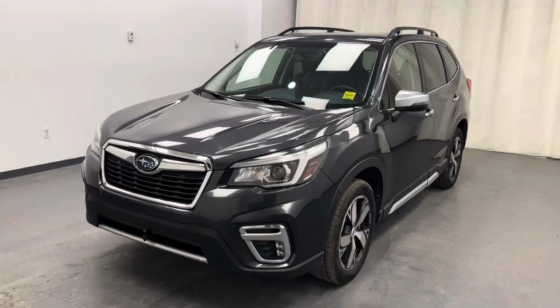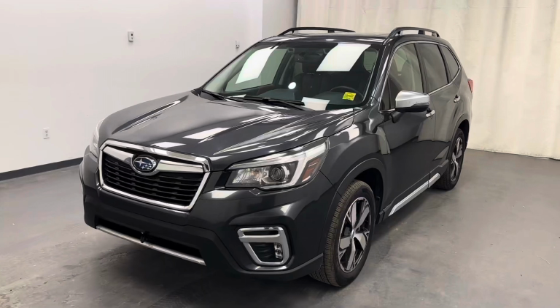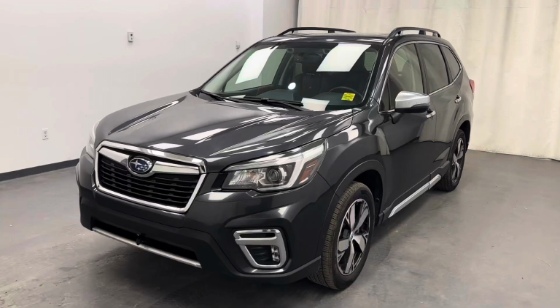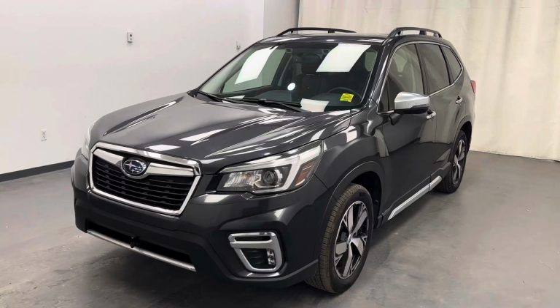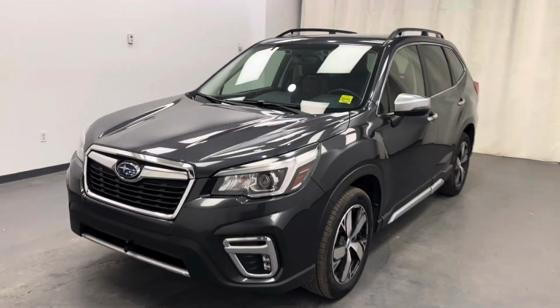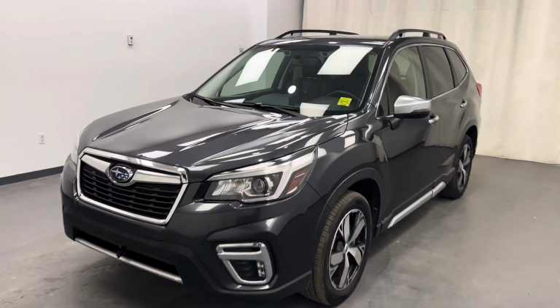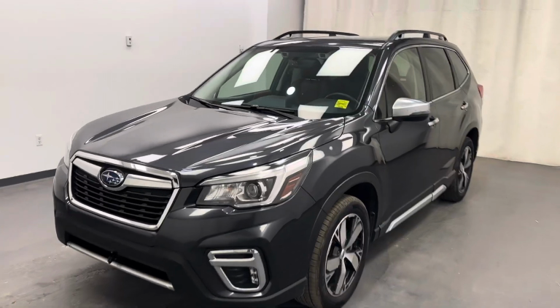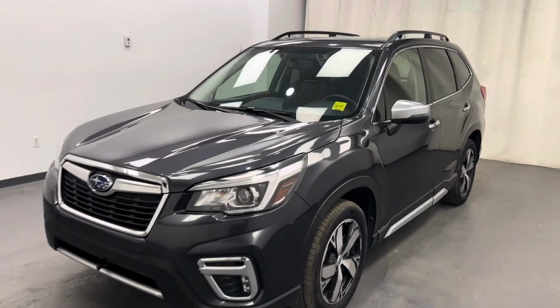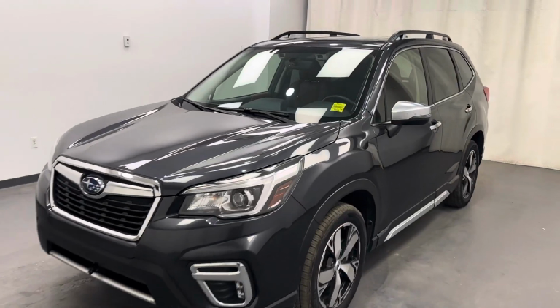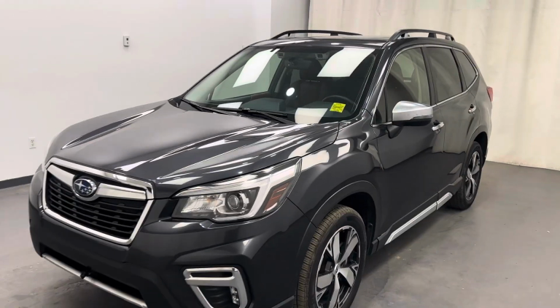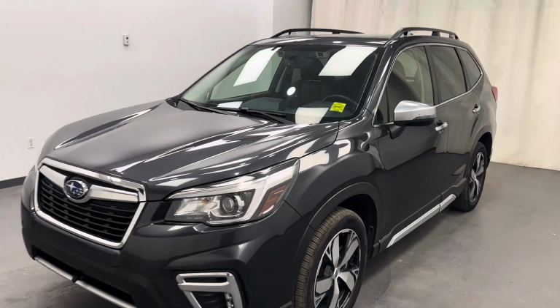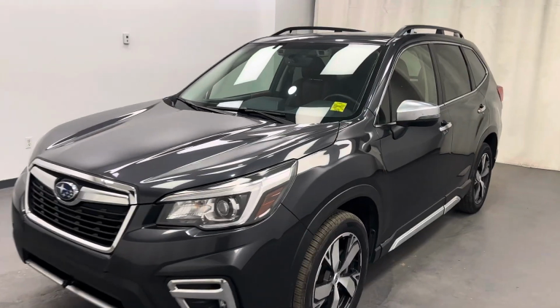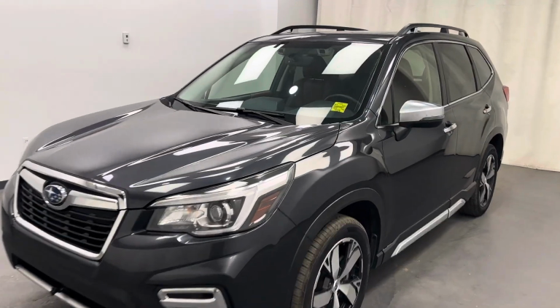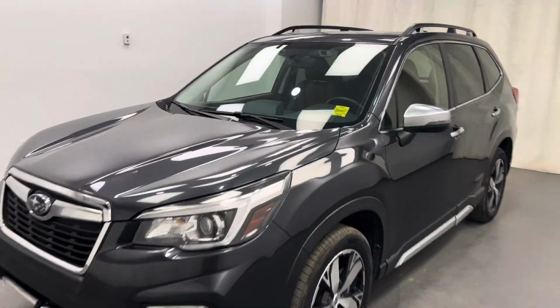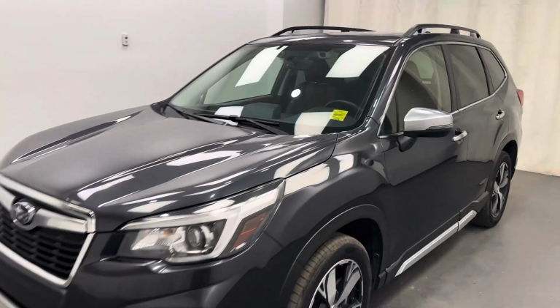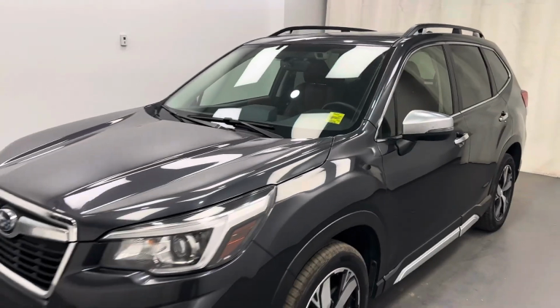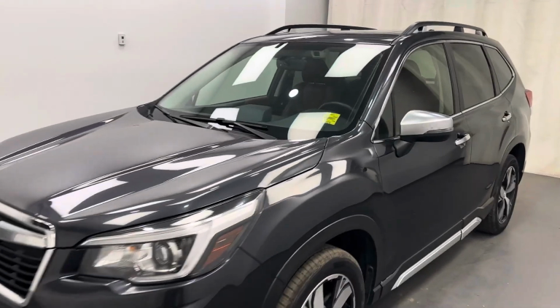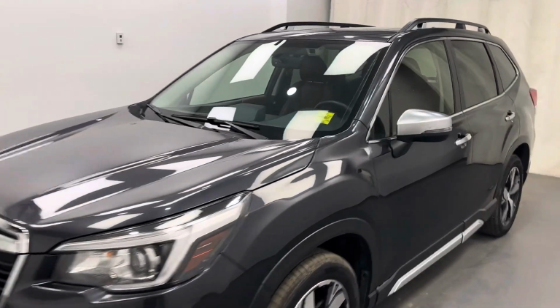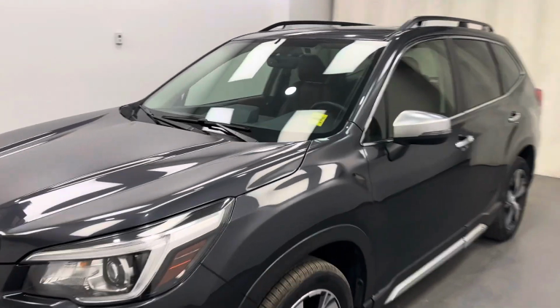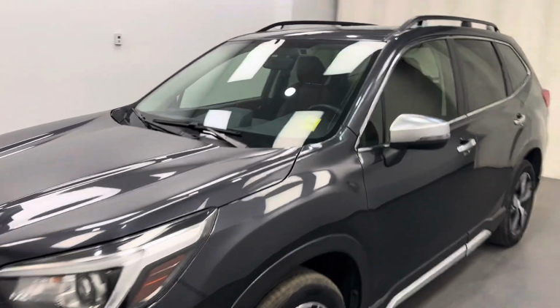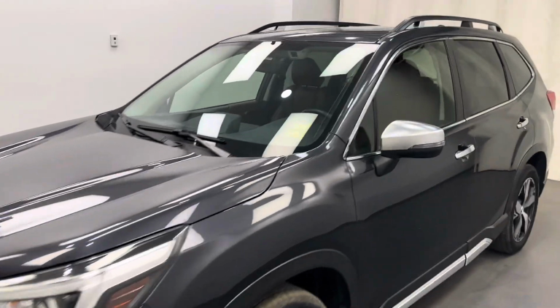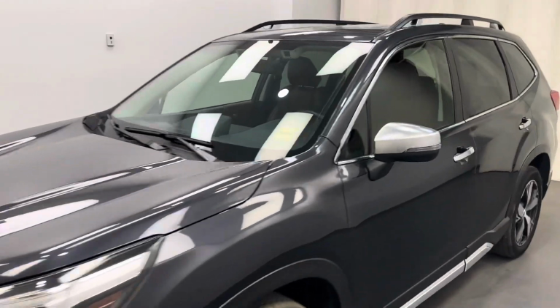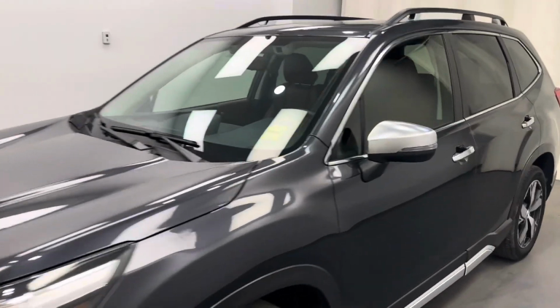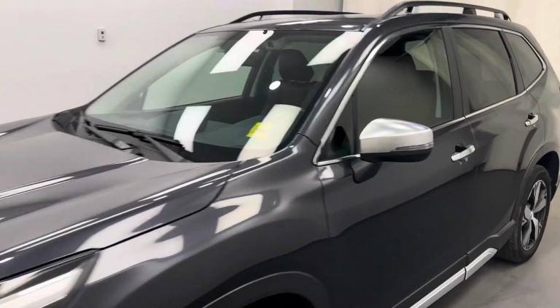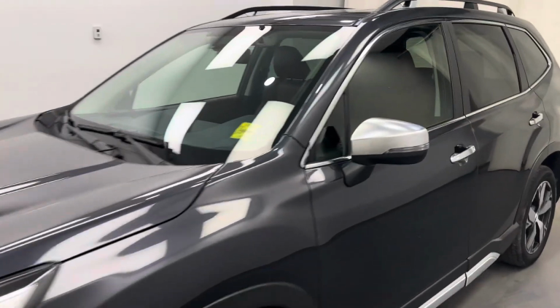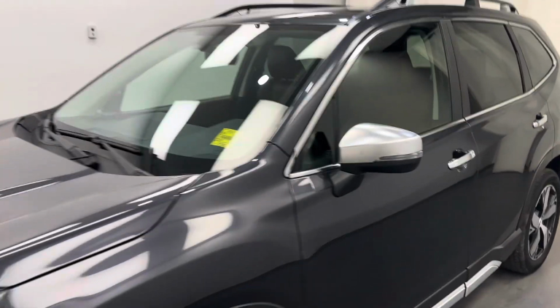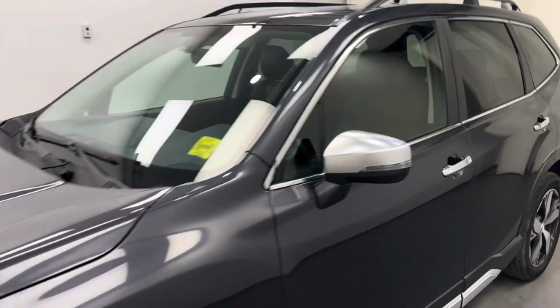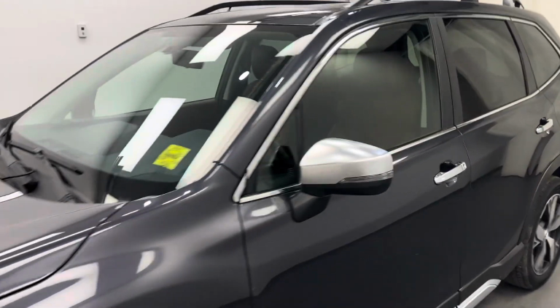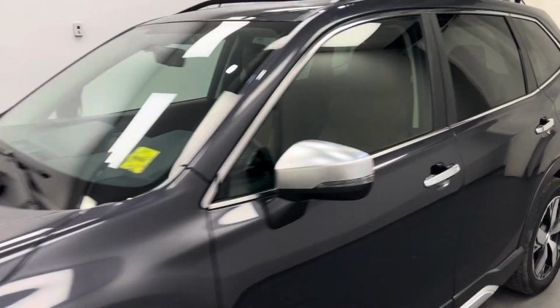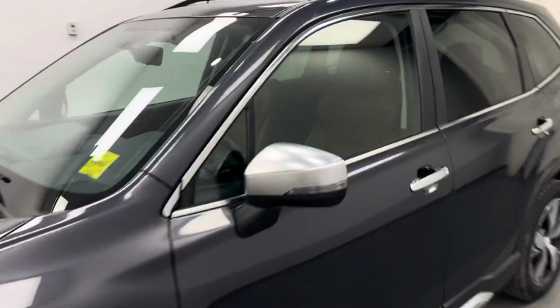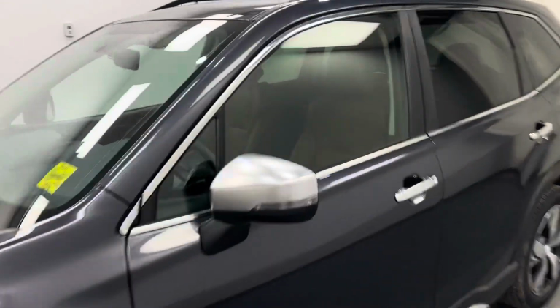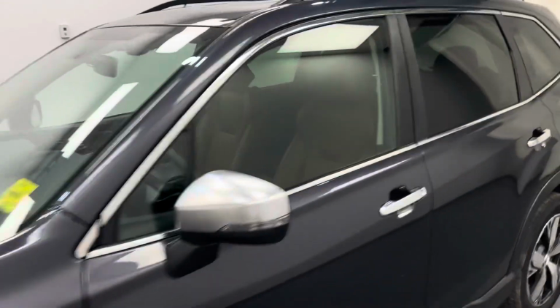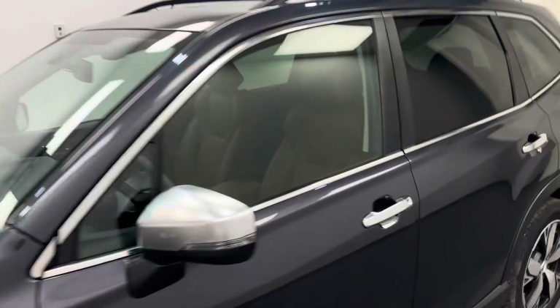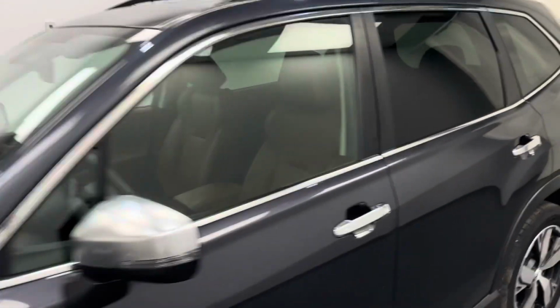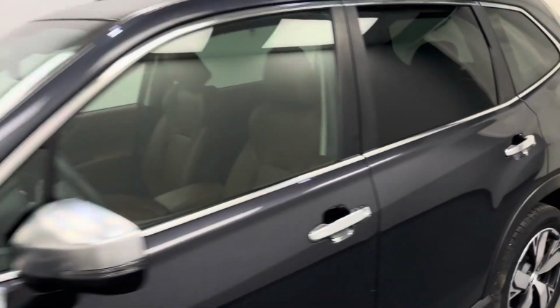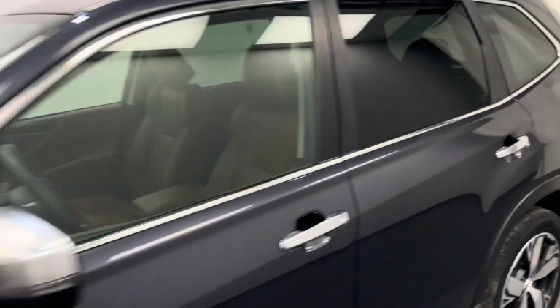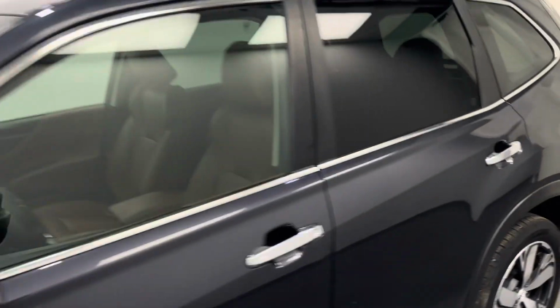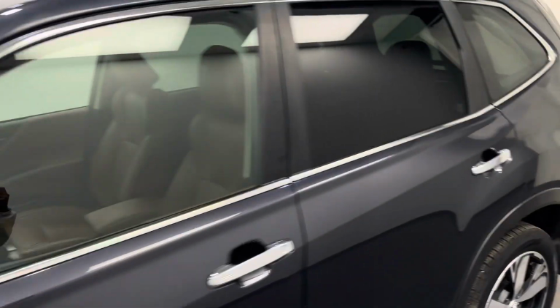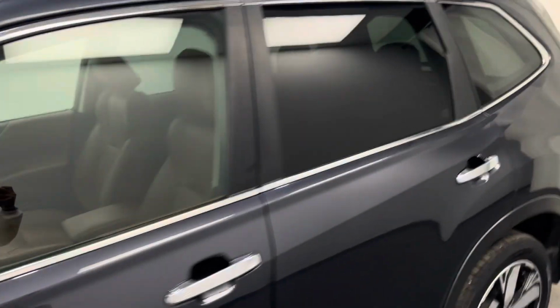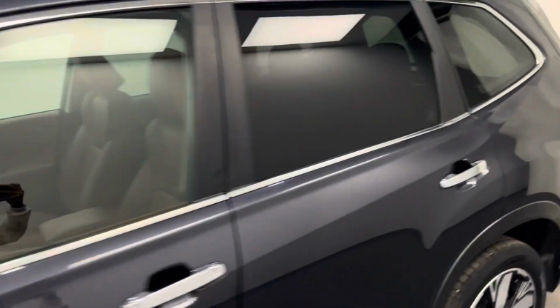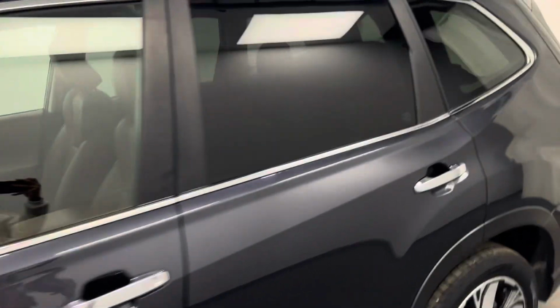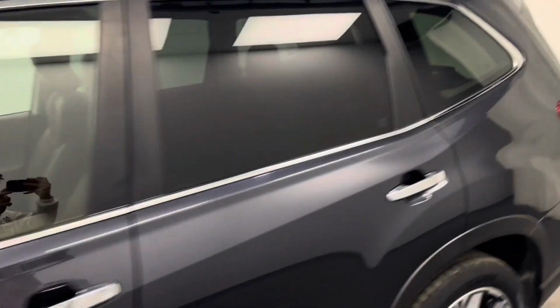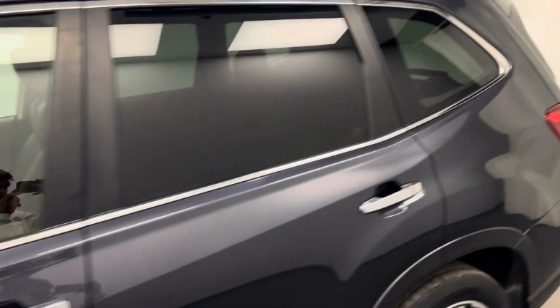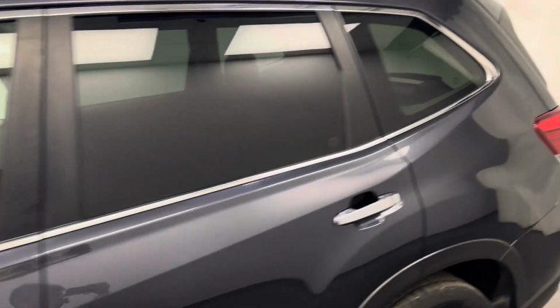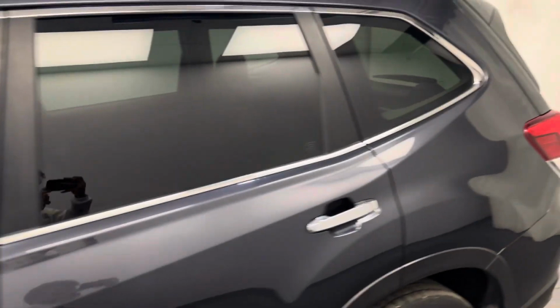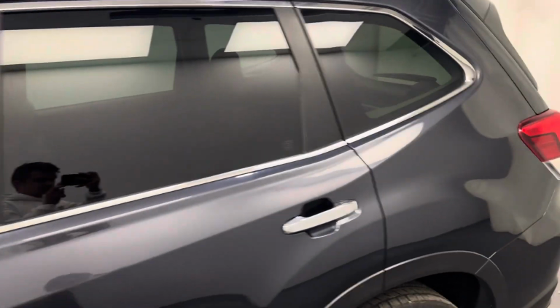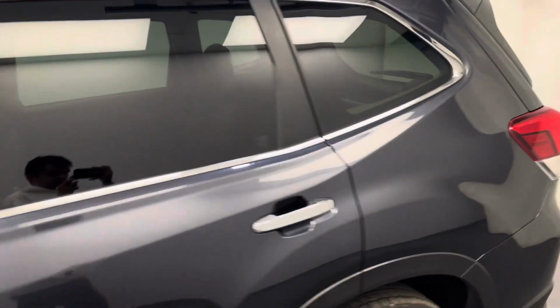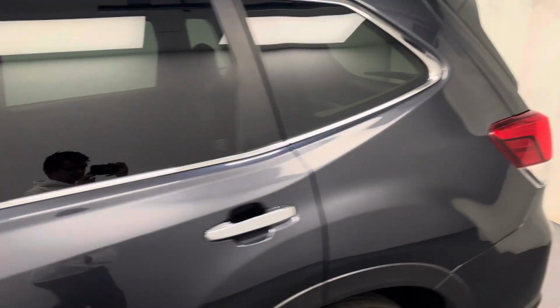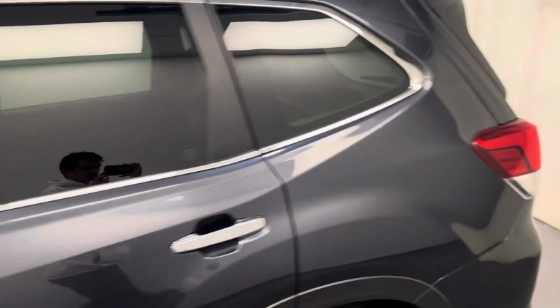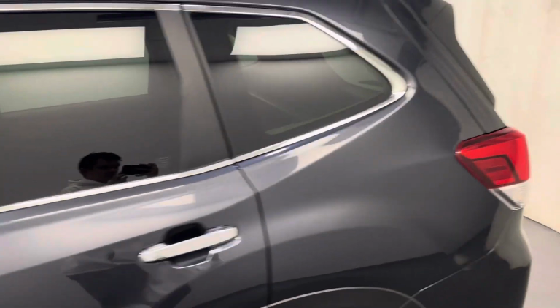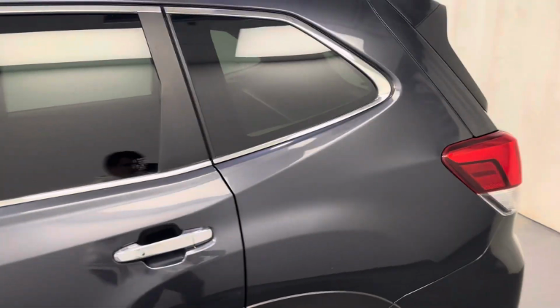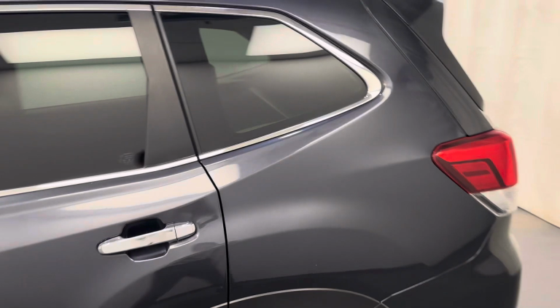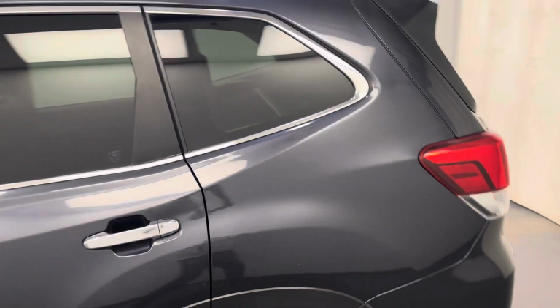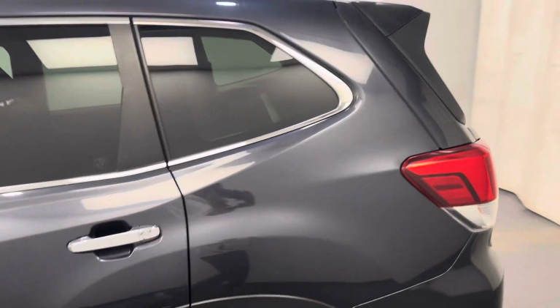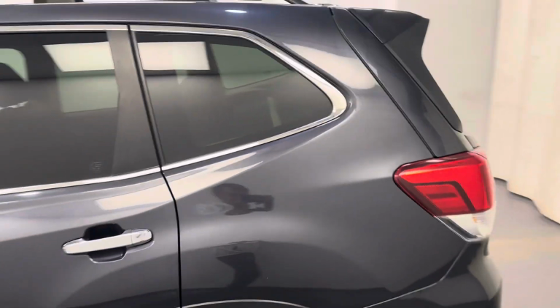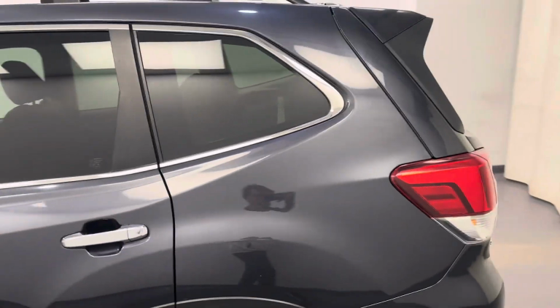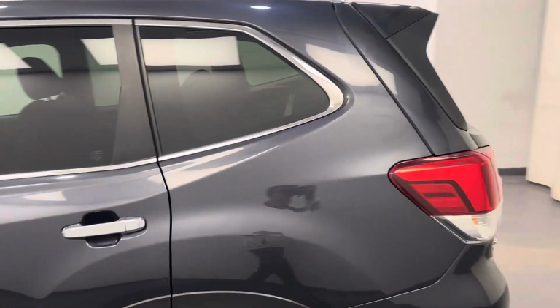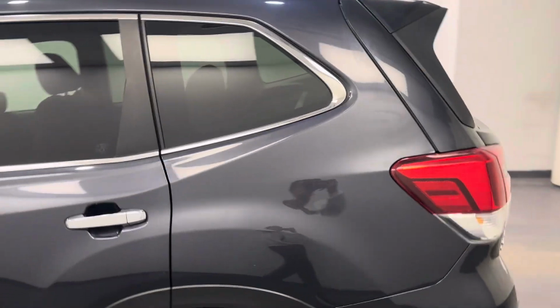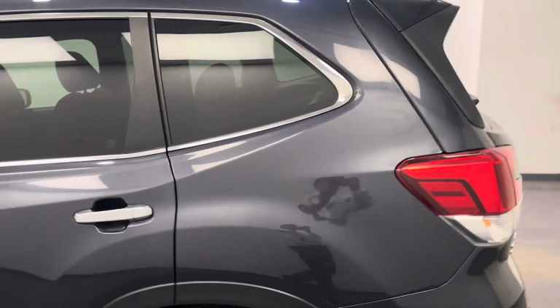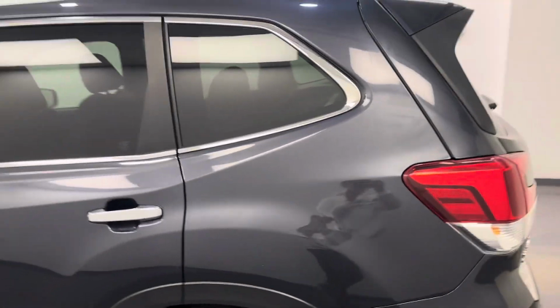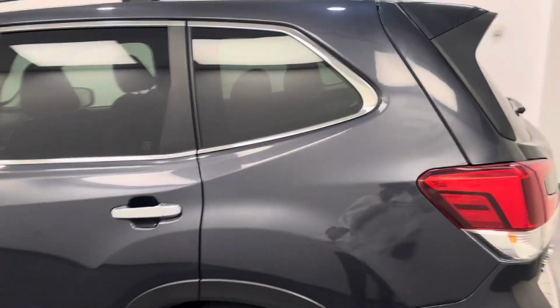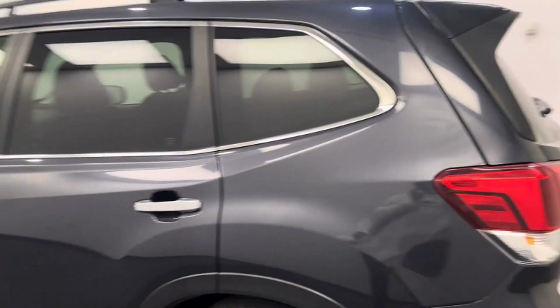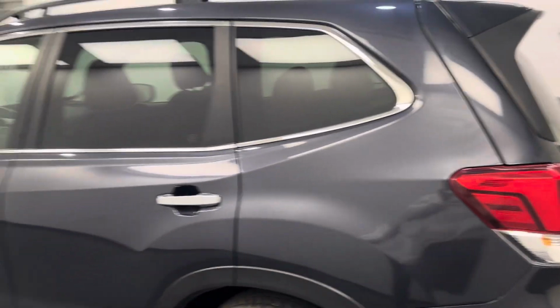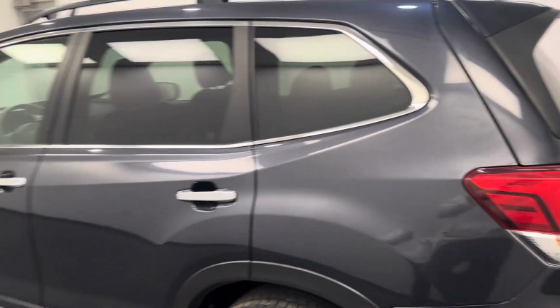Reviewing stock number 203682 on a 2019 Subaru Forester. Our exterior color is grey.